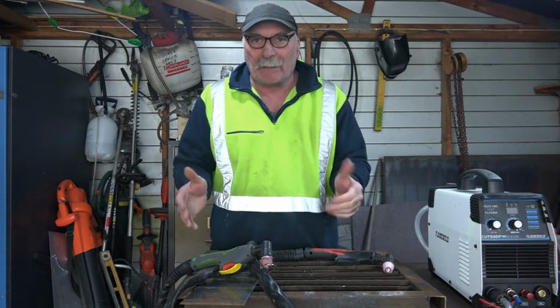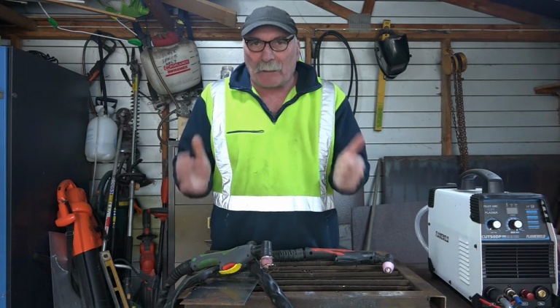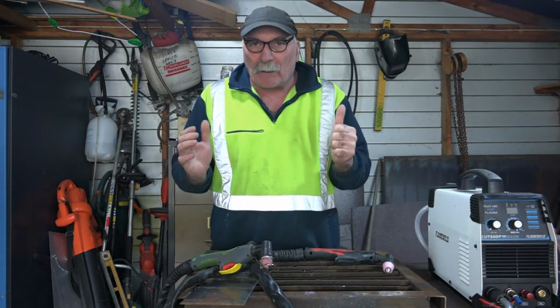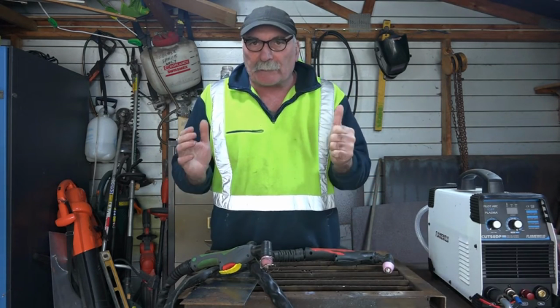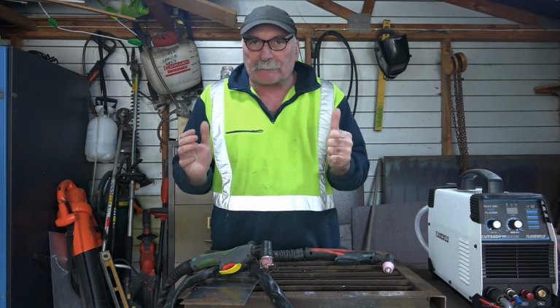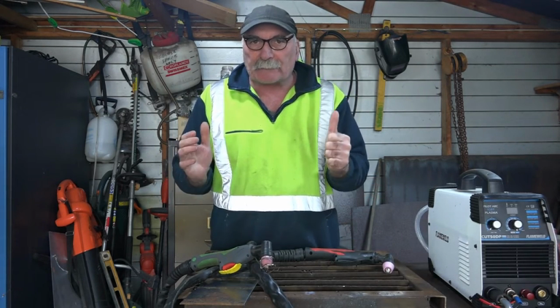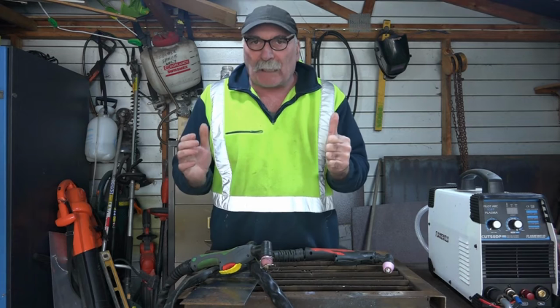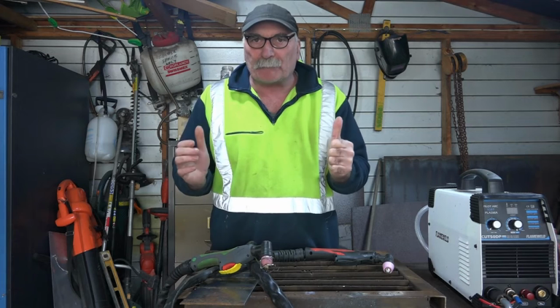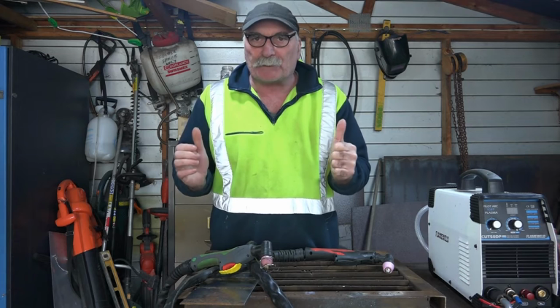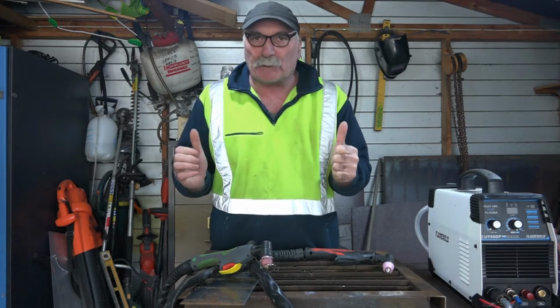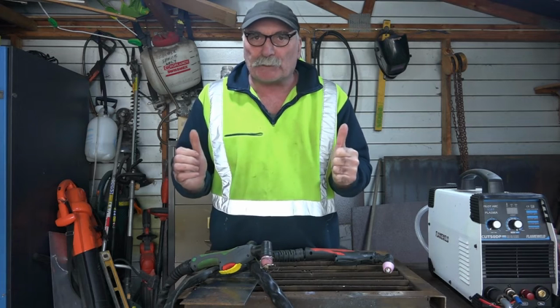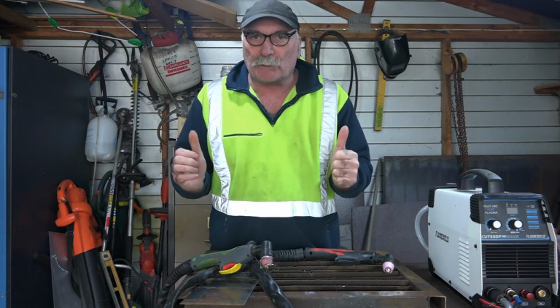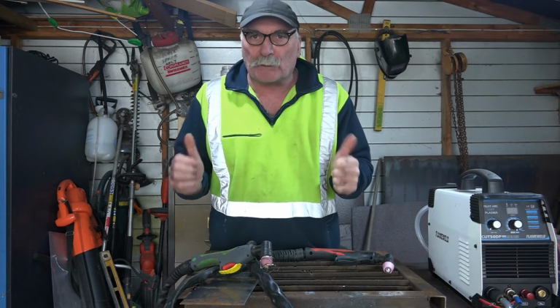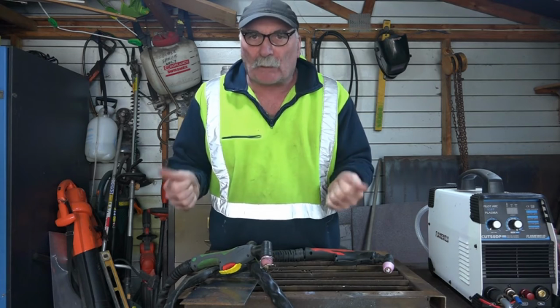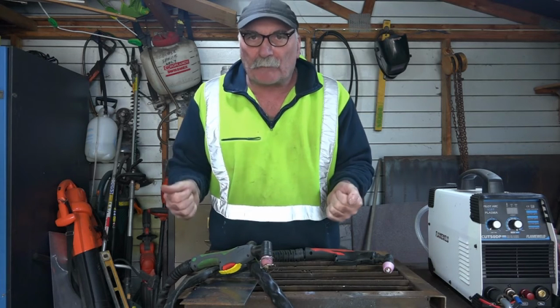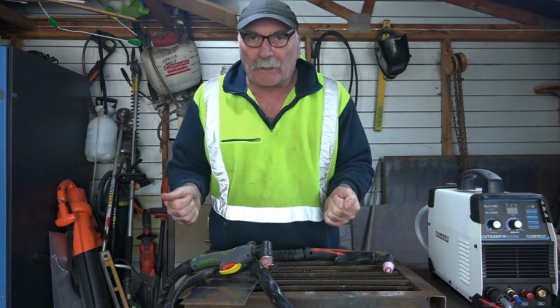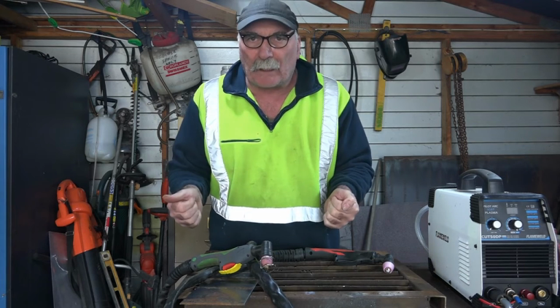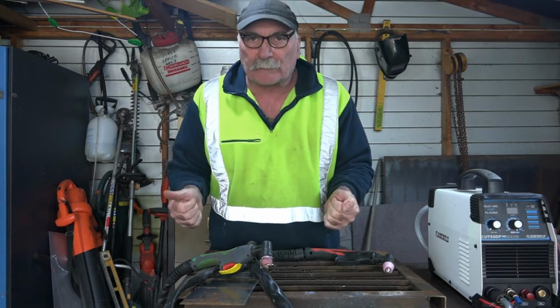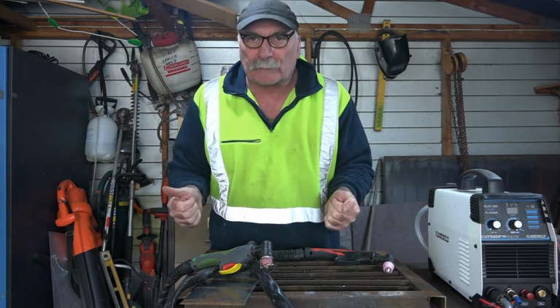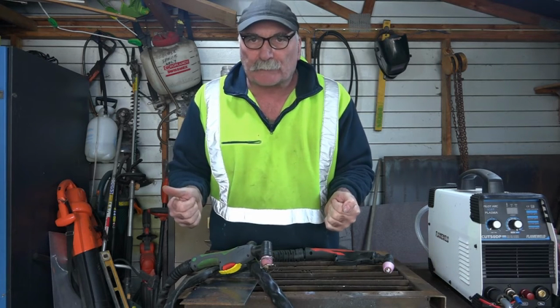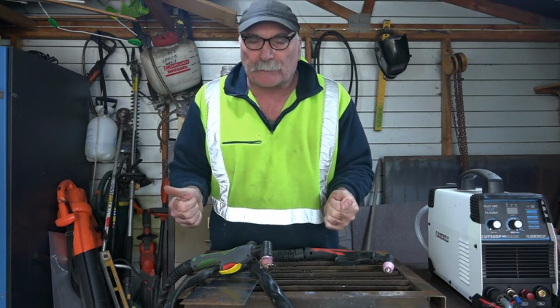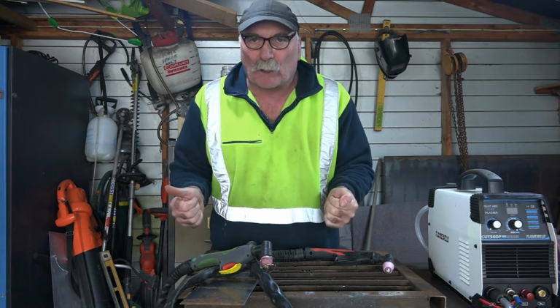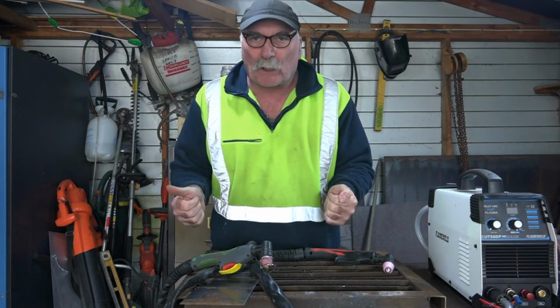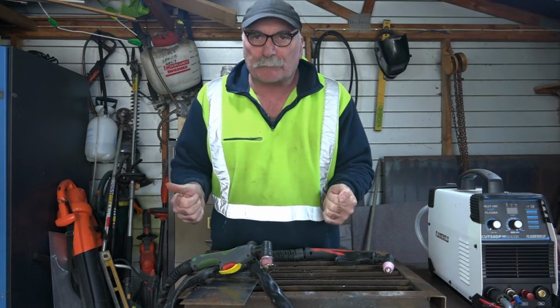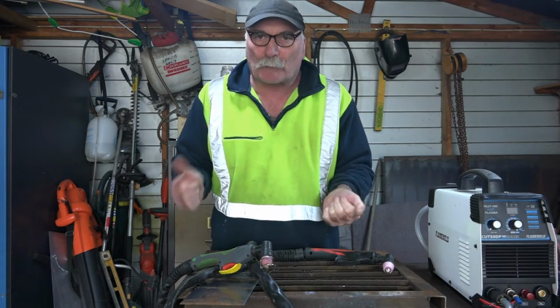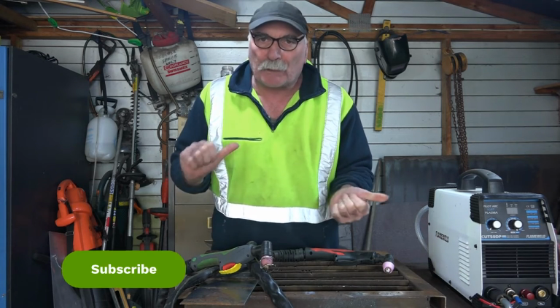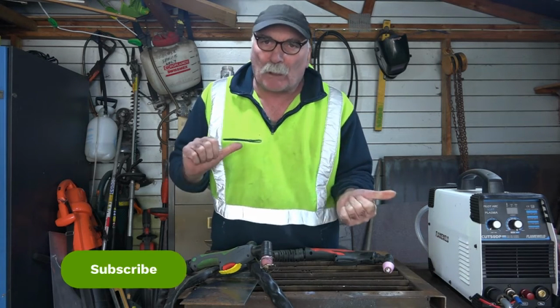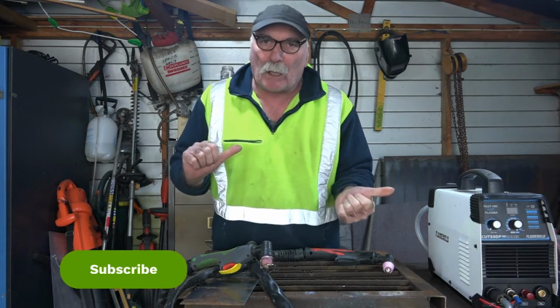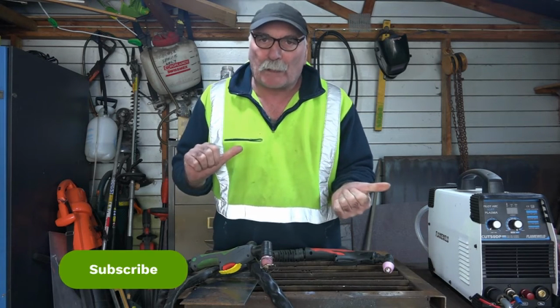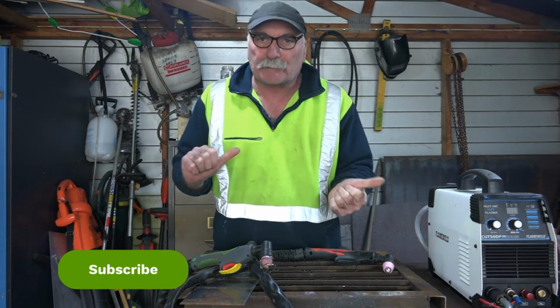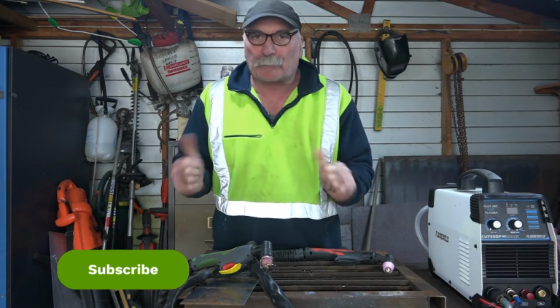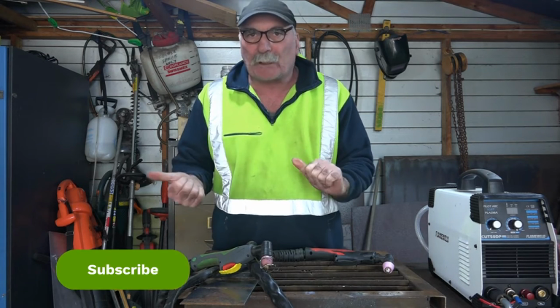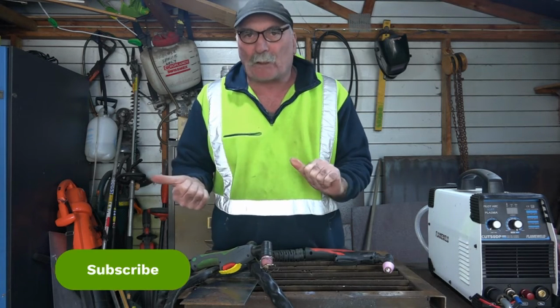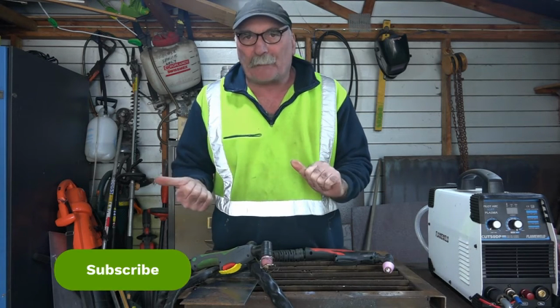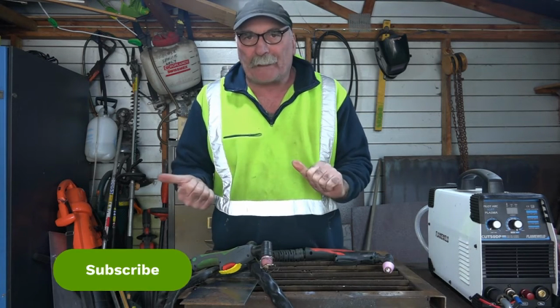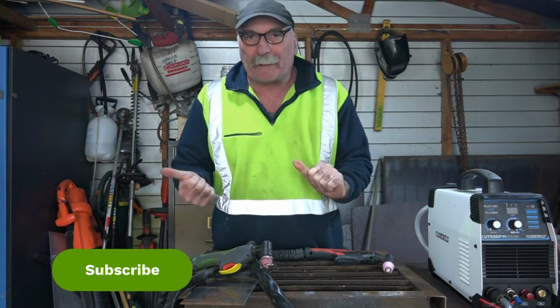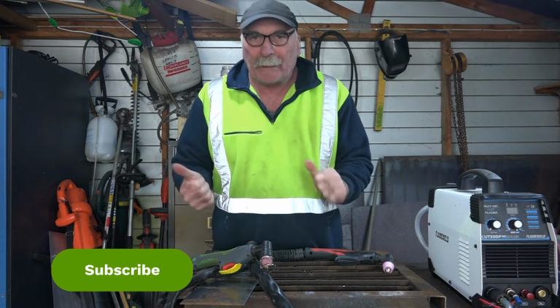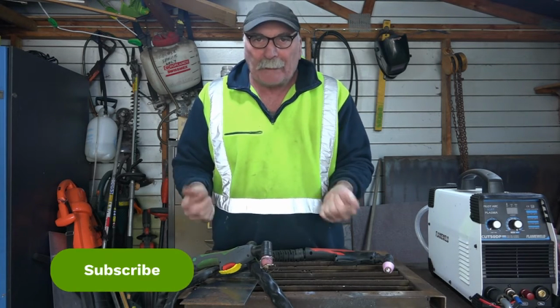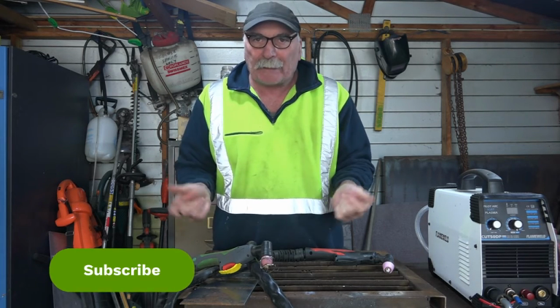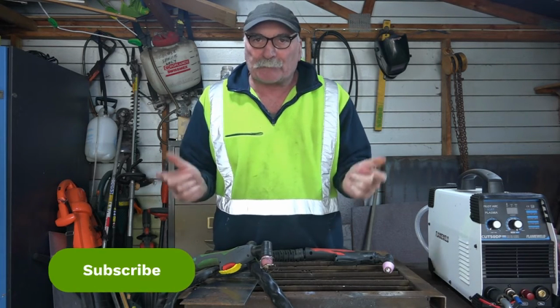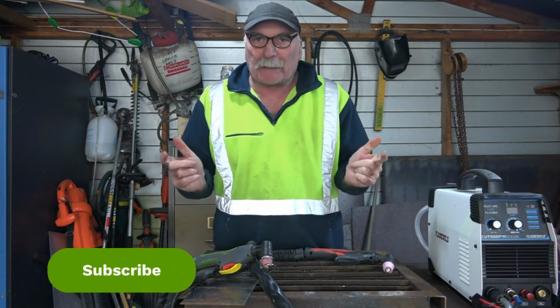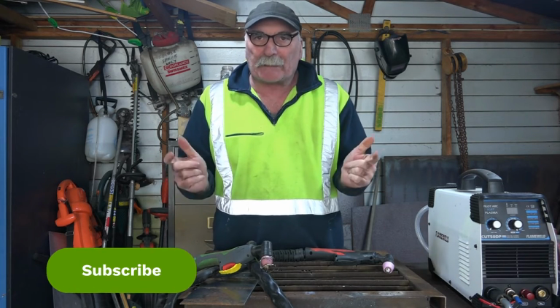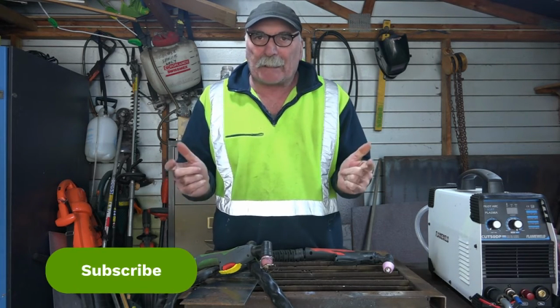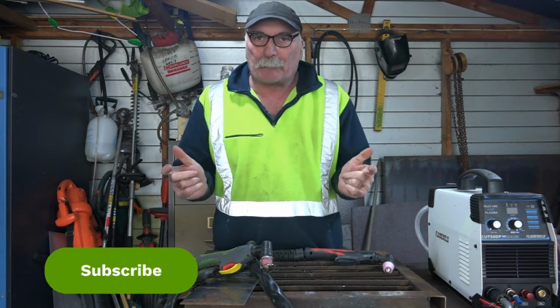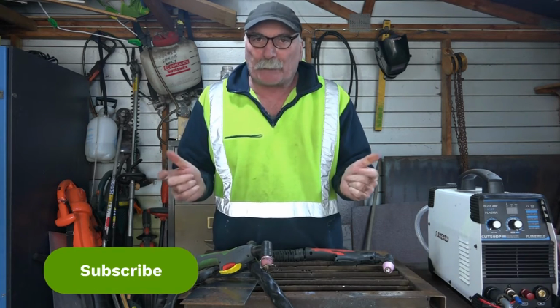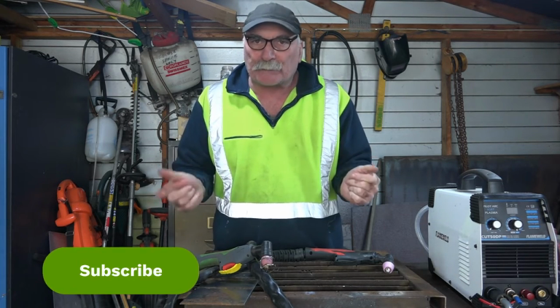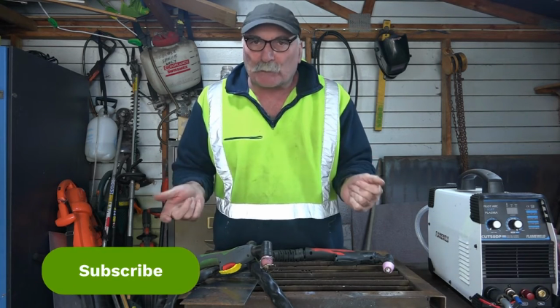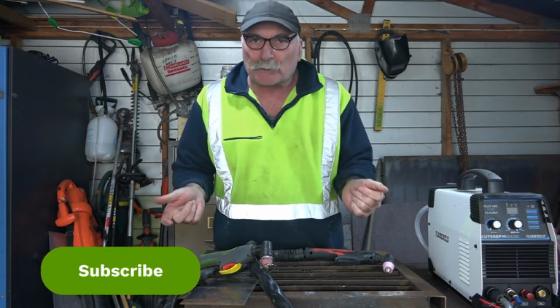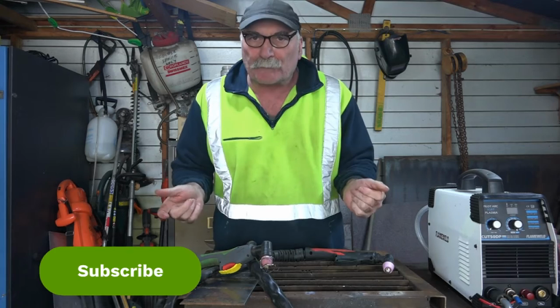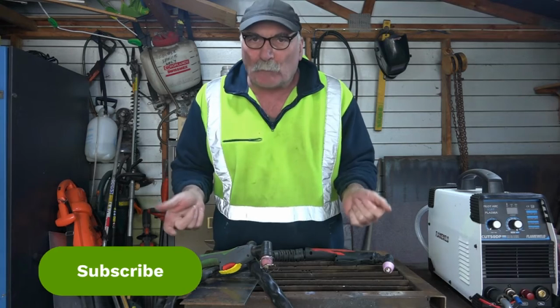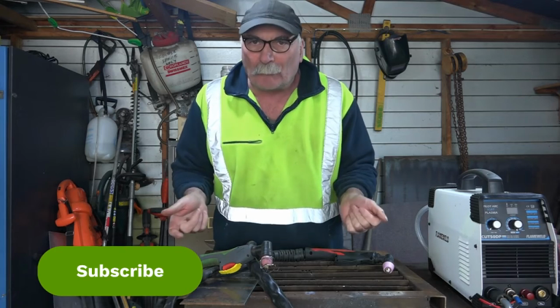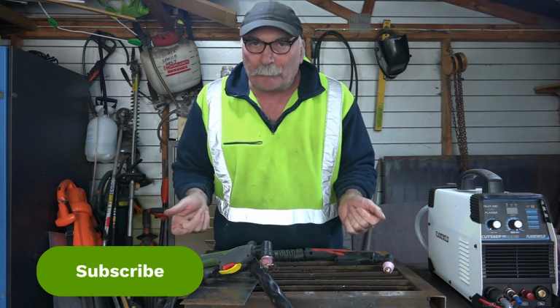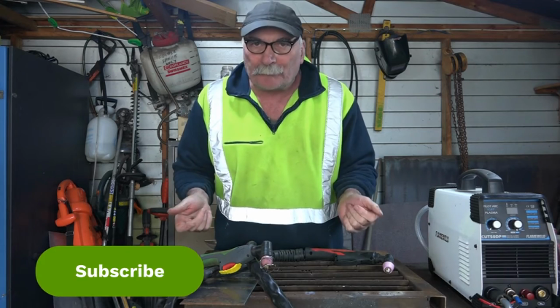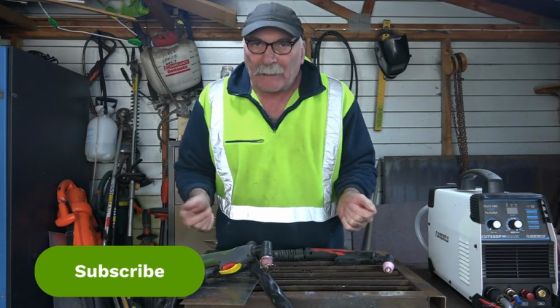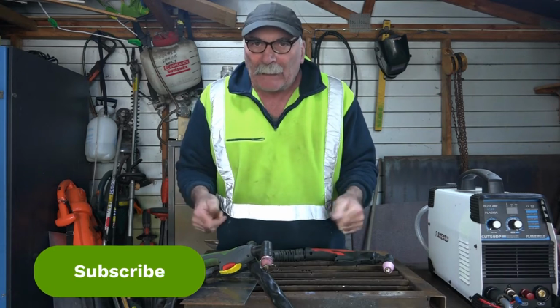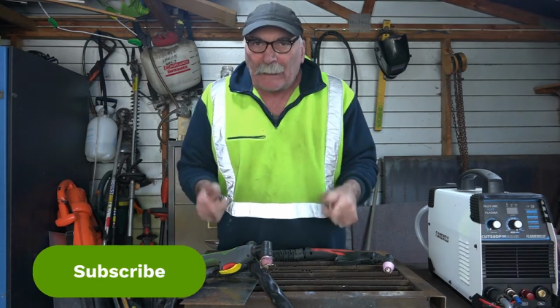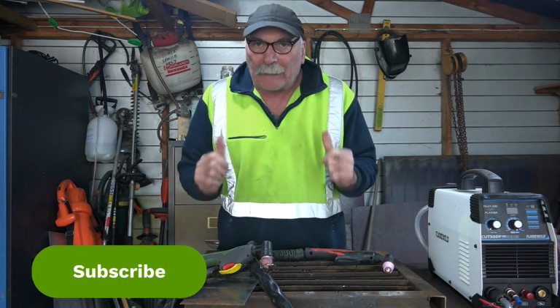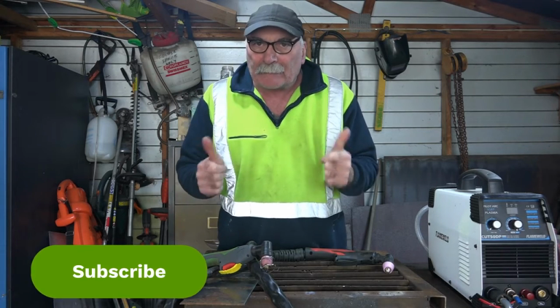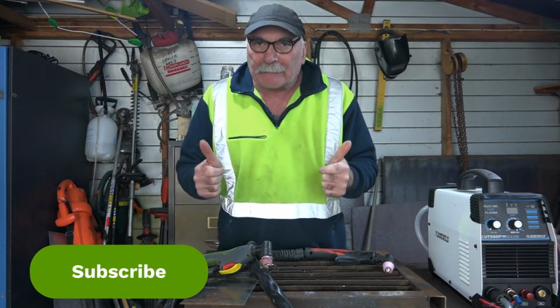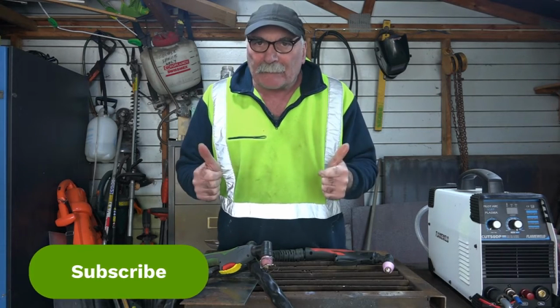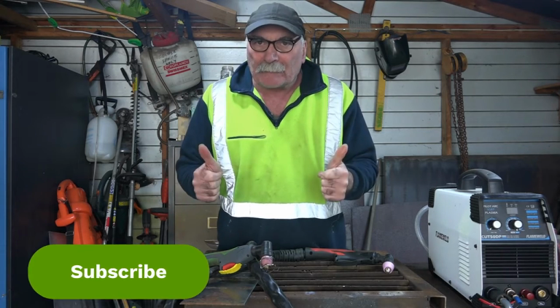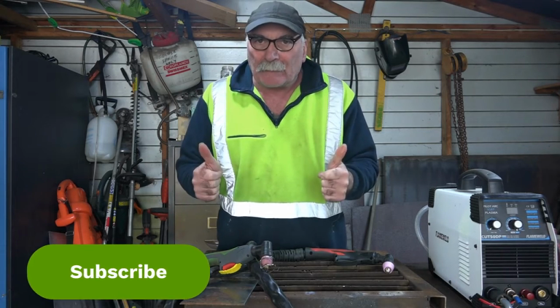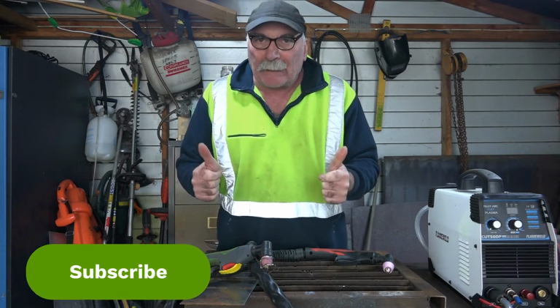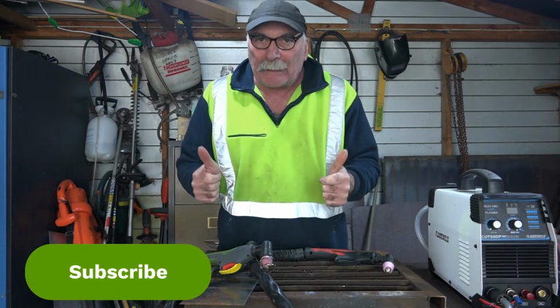Anyway guys, same as usual — like my video, subscribe, drop me a like, drop me a comment. Come say g'day at Peachtools if you want. And let's get into it.